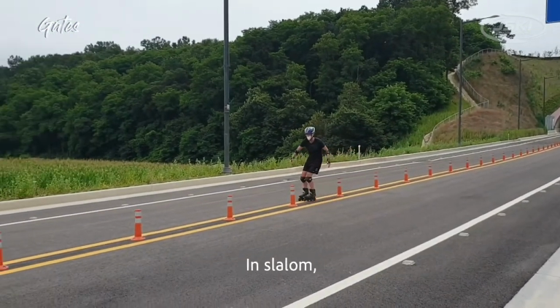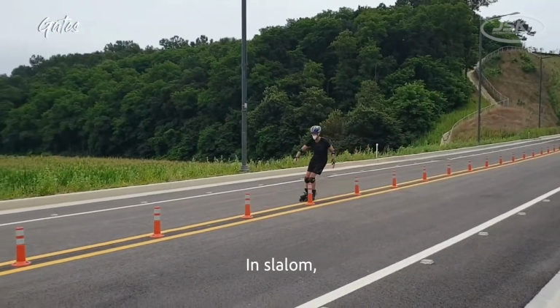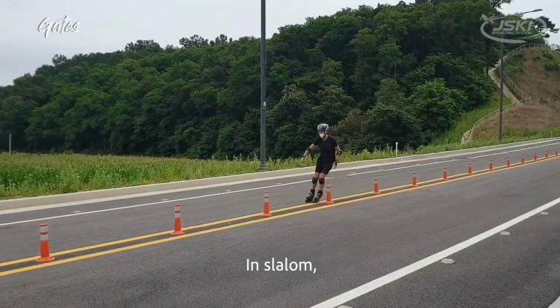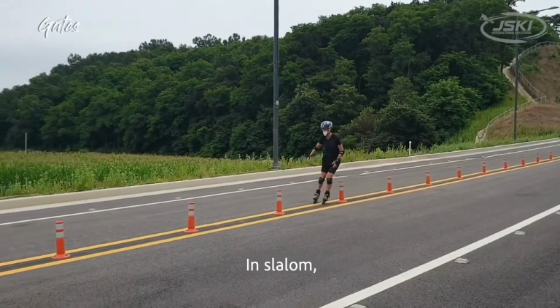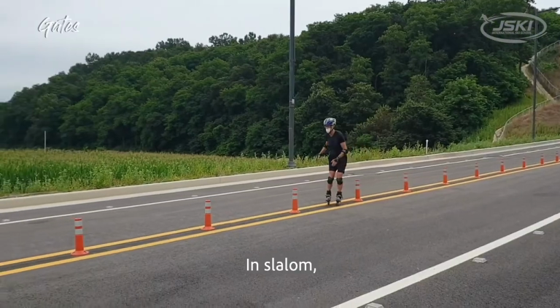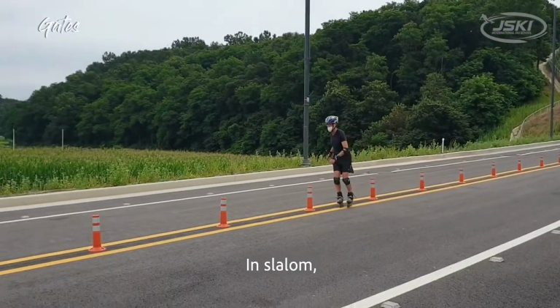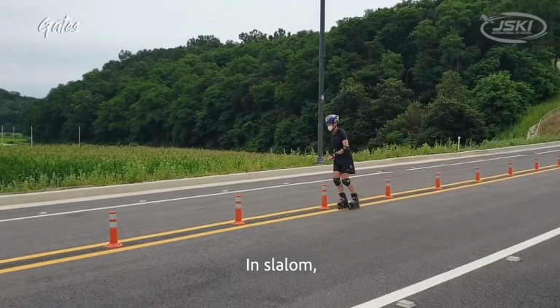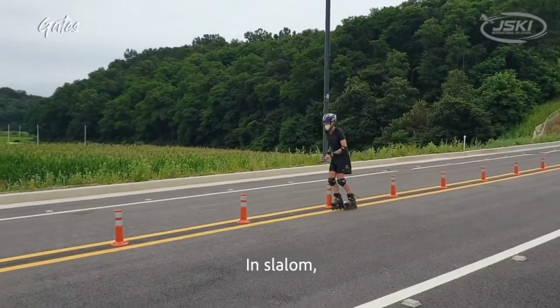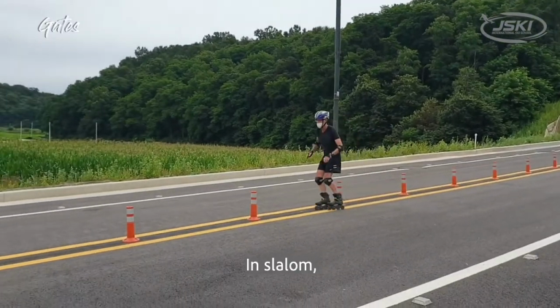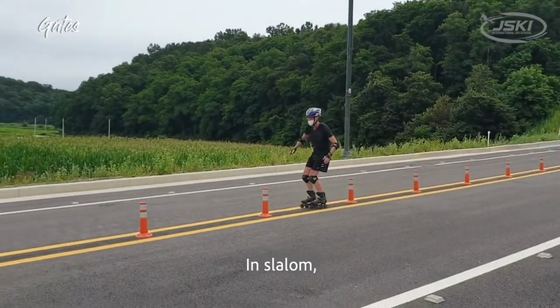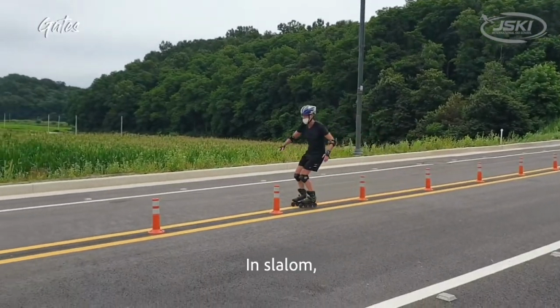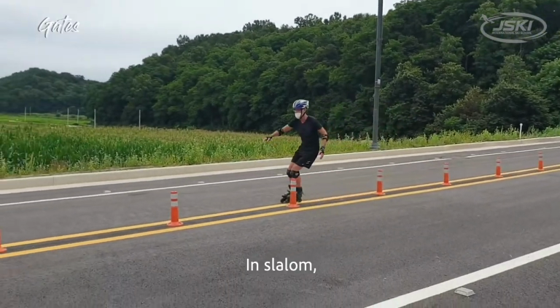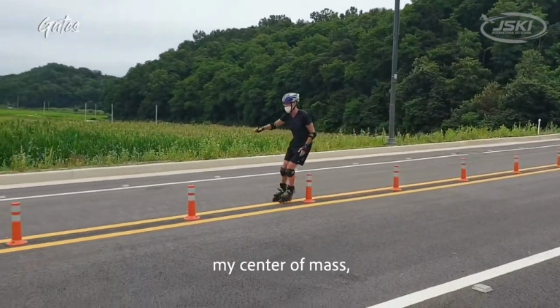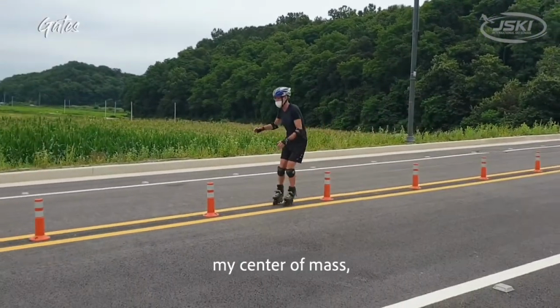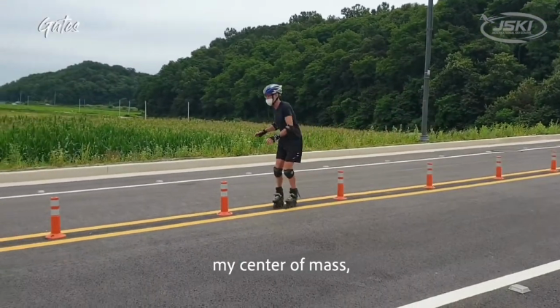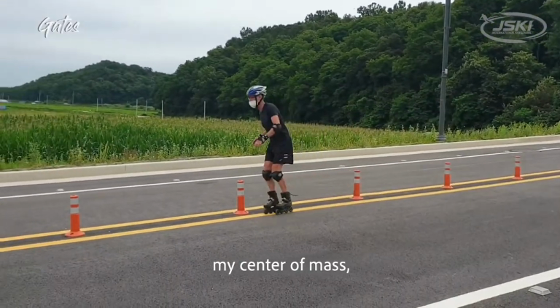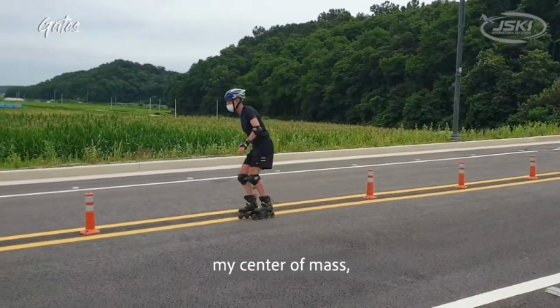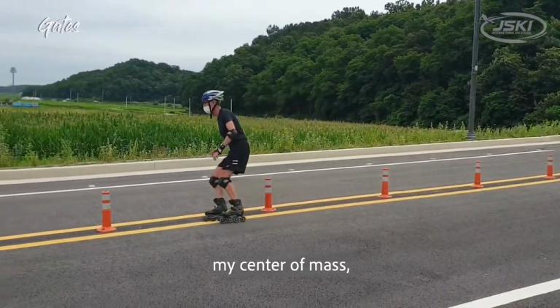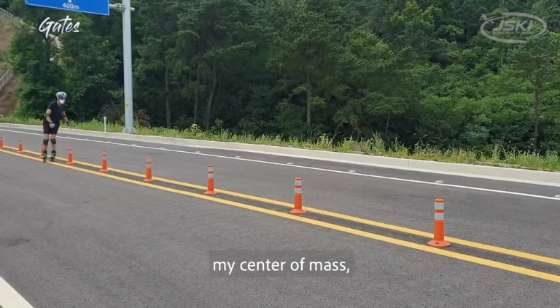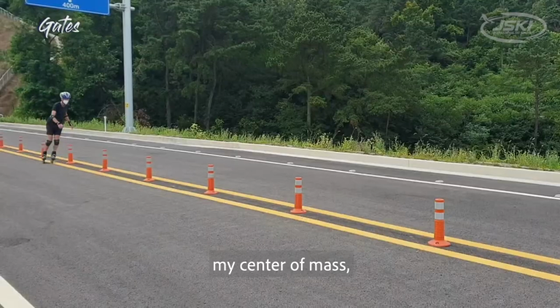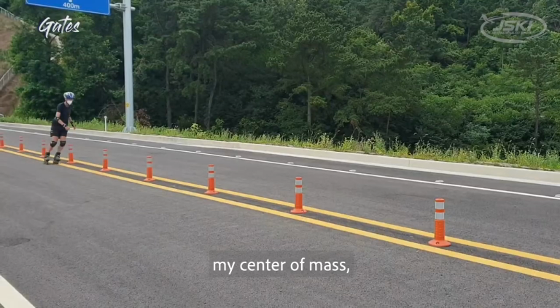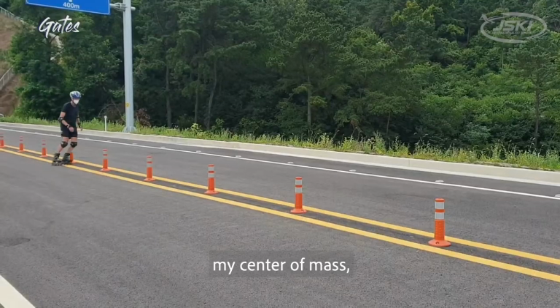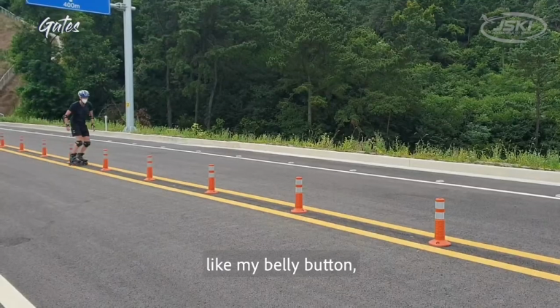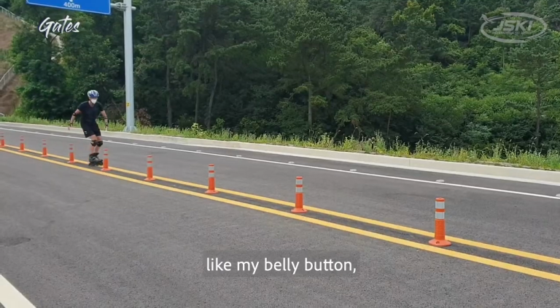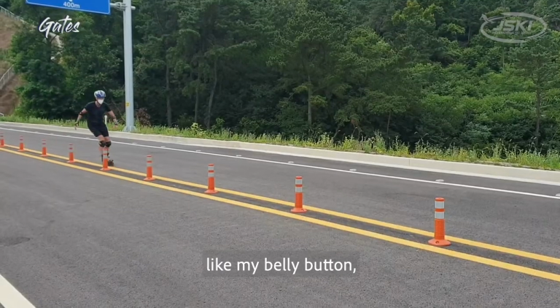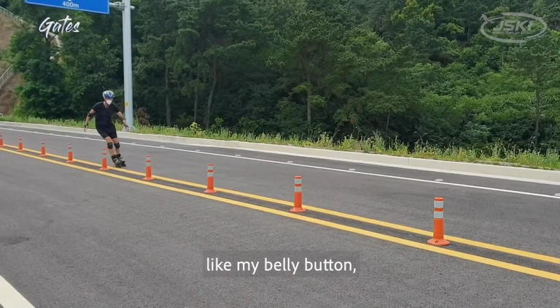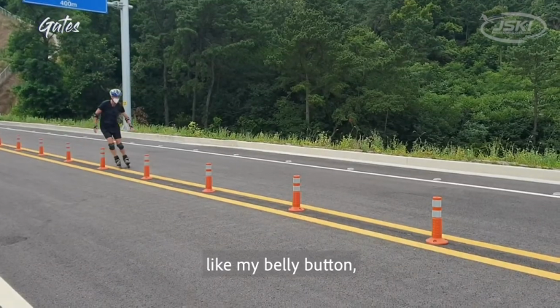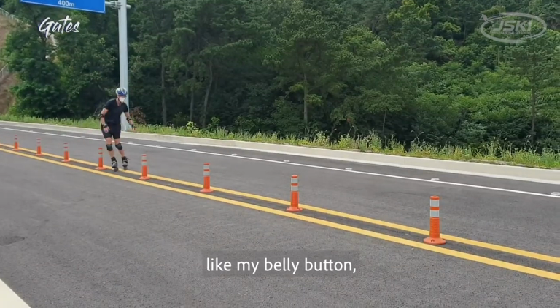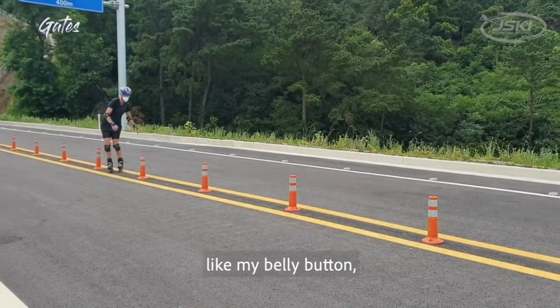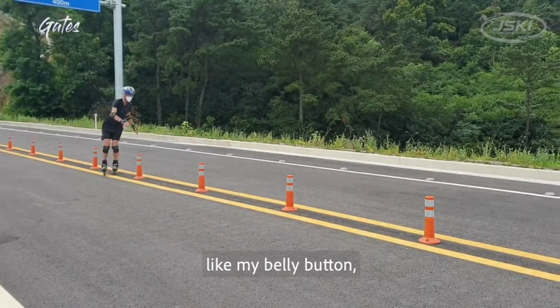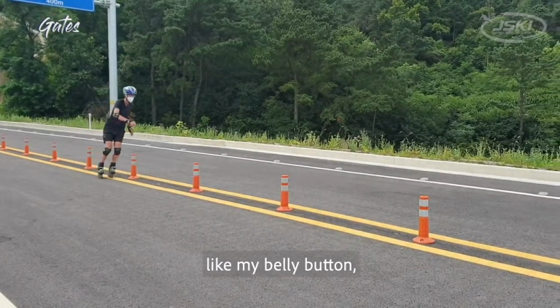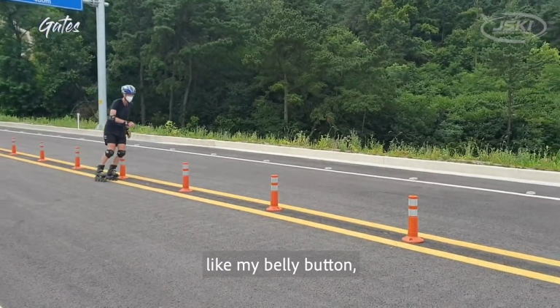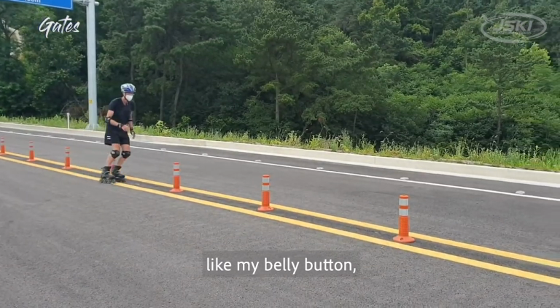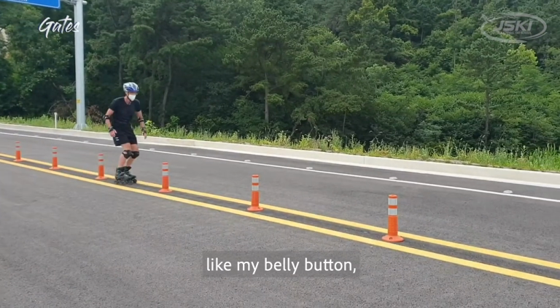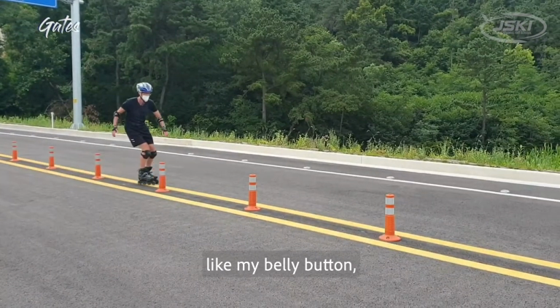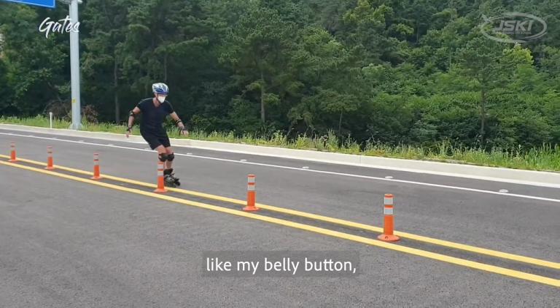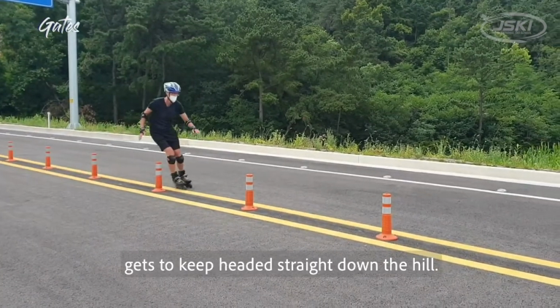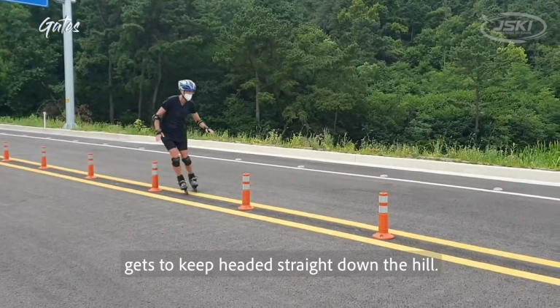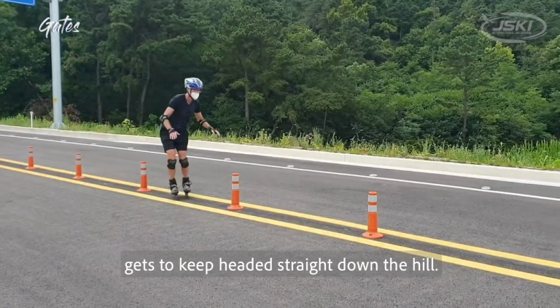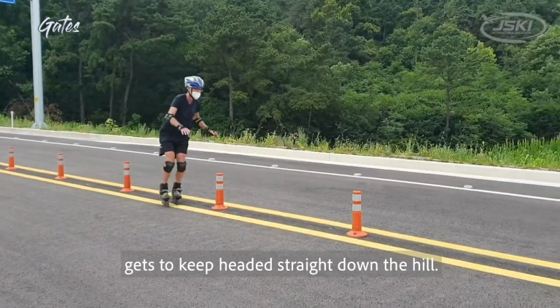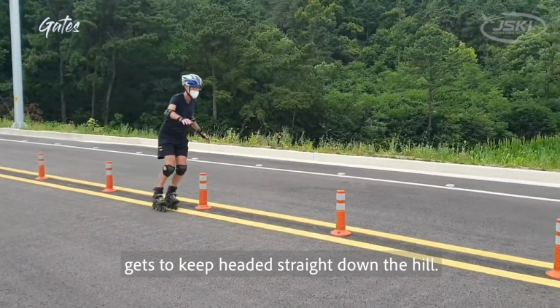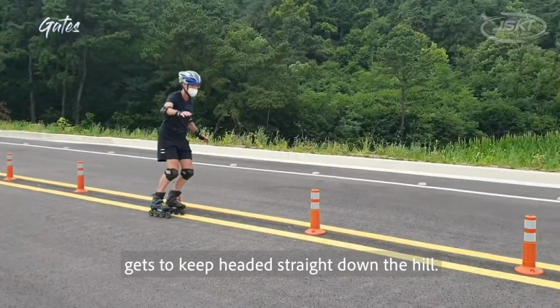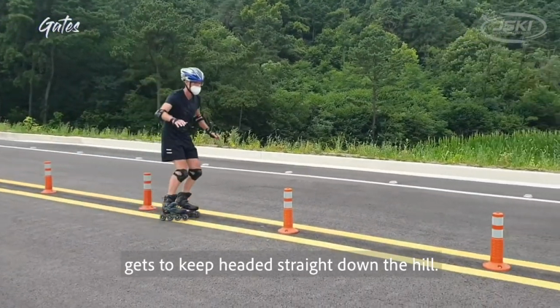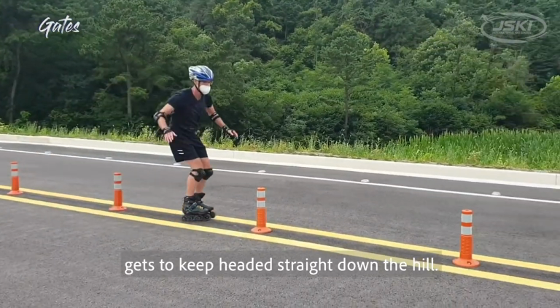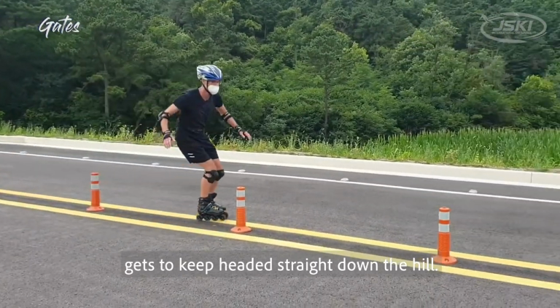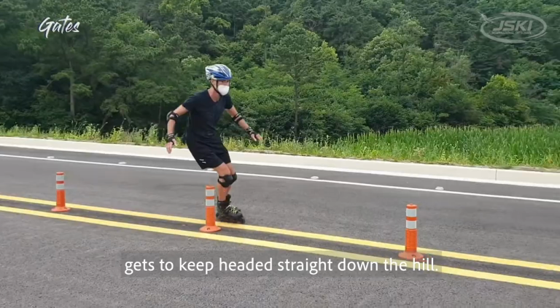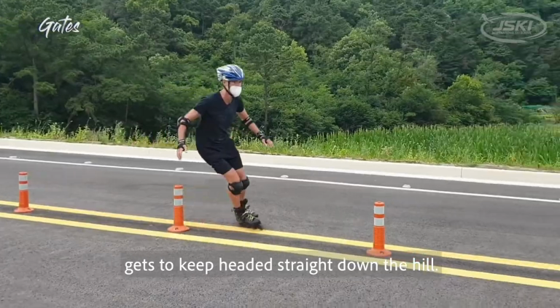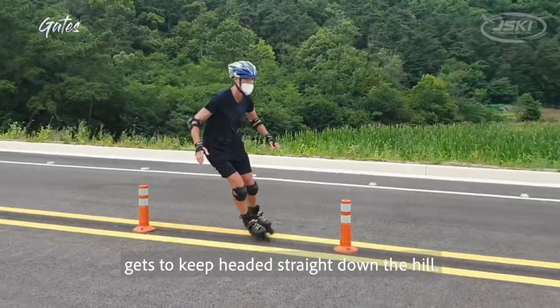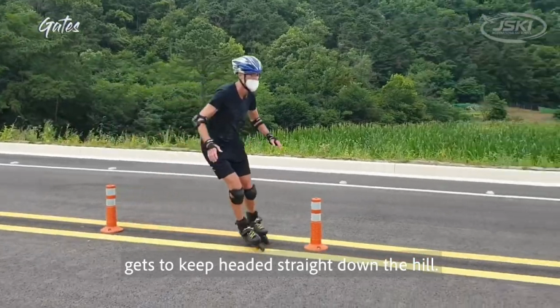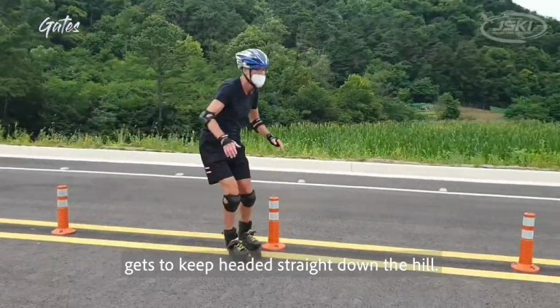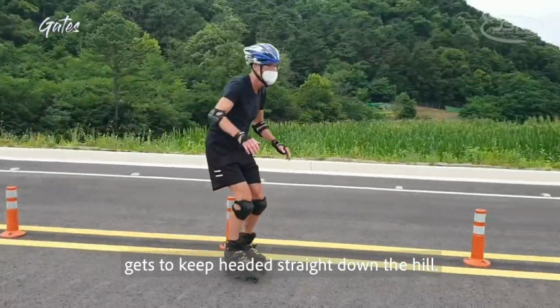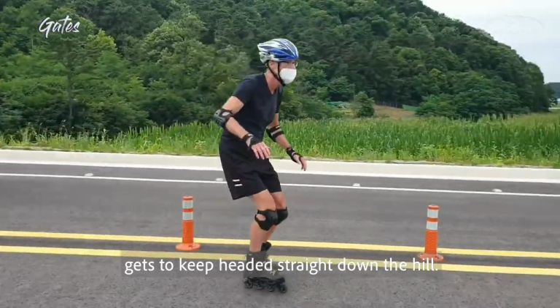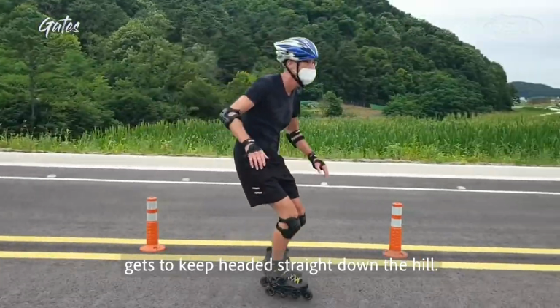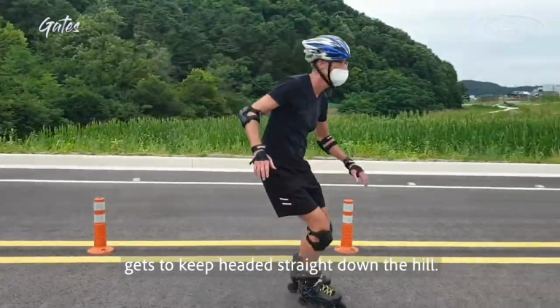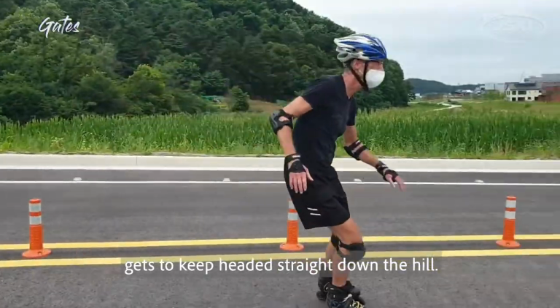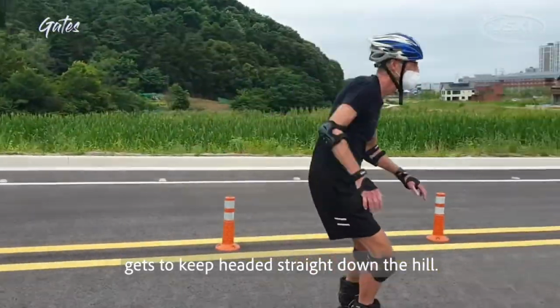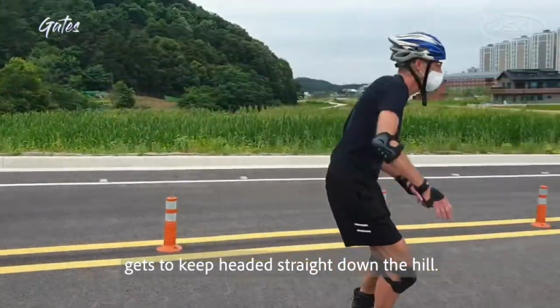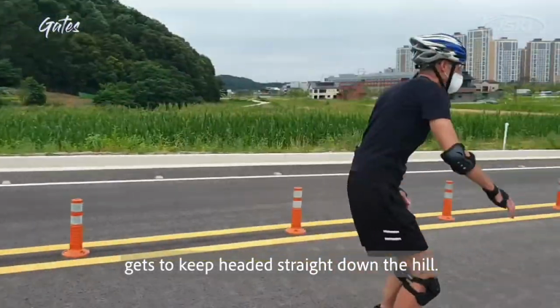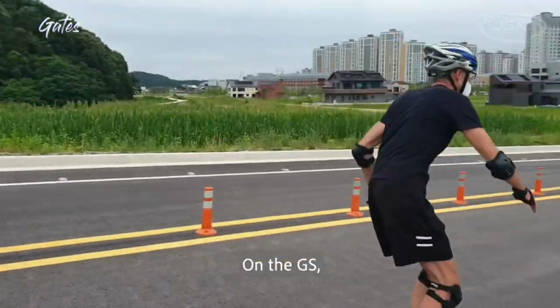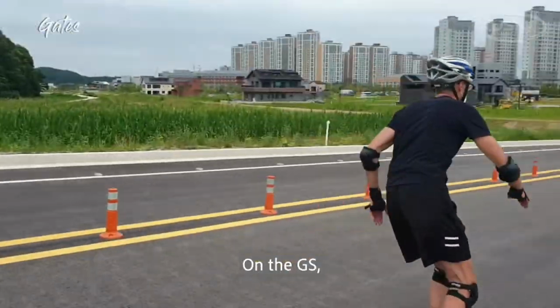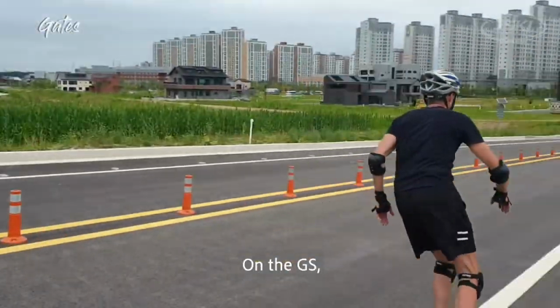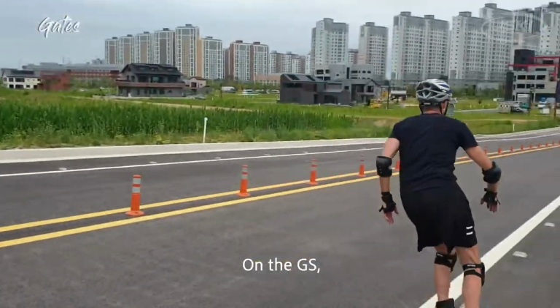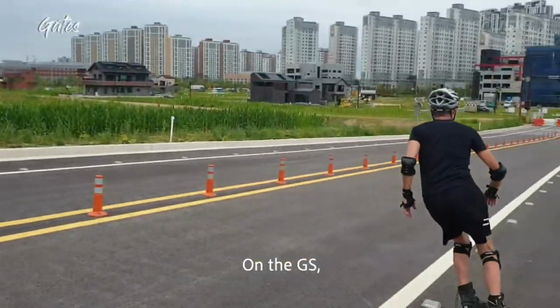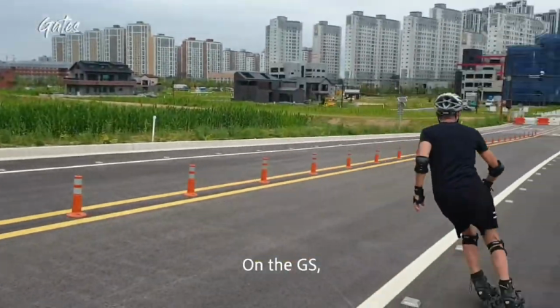In slalom, my center of mass — like my belly button — gets to keep headed straight down the hill. On the GS,